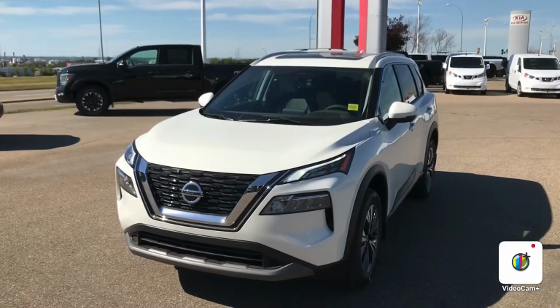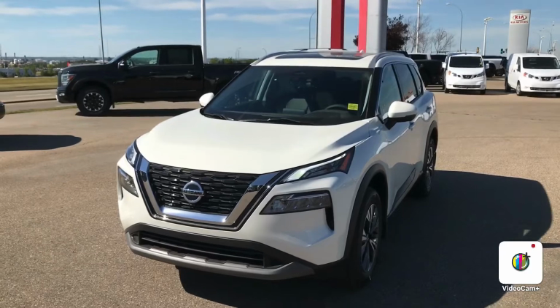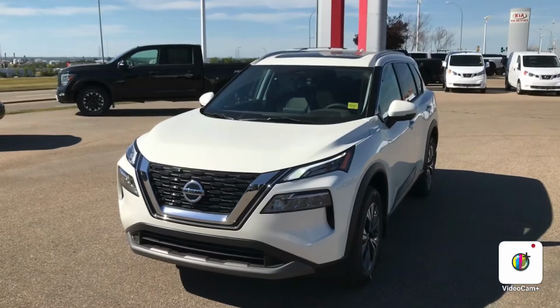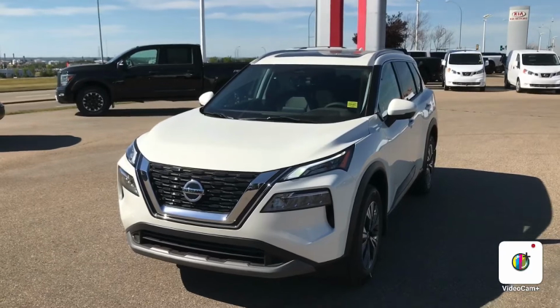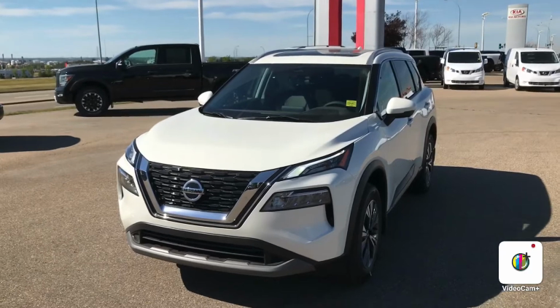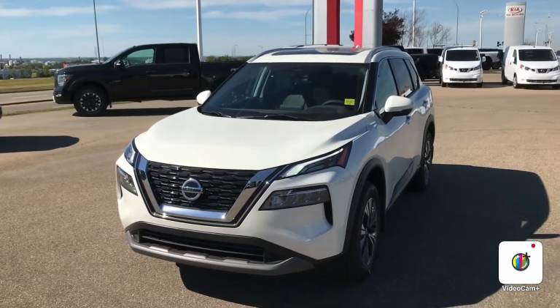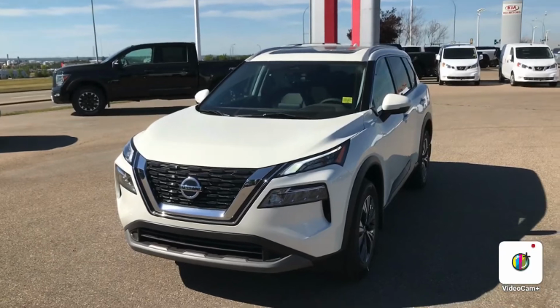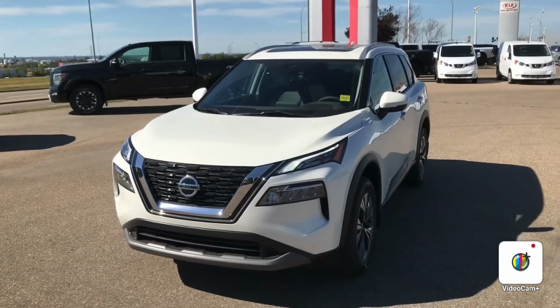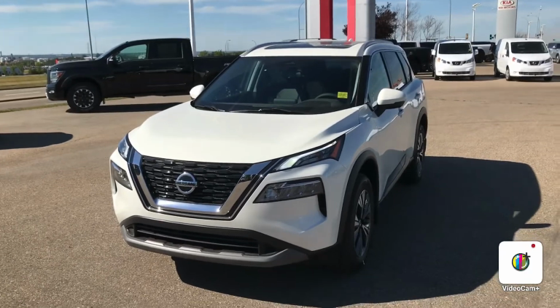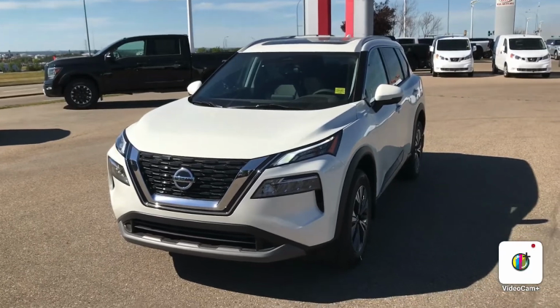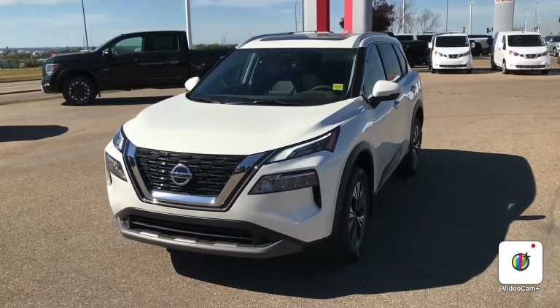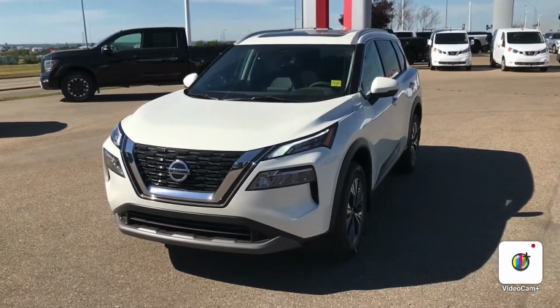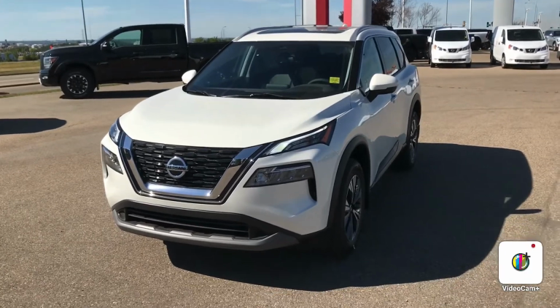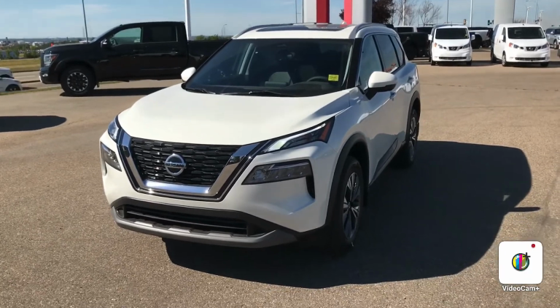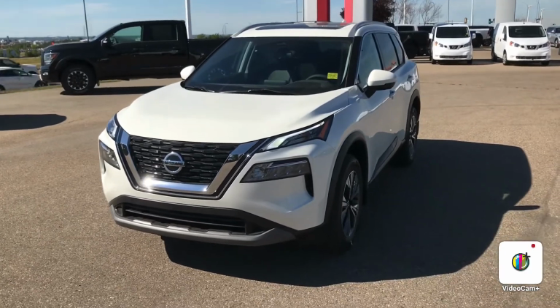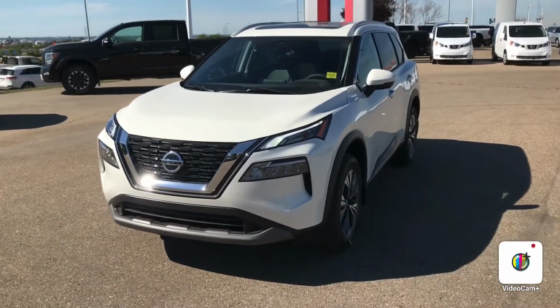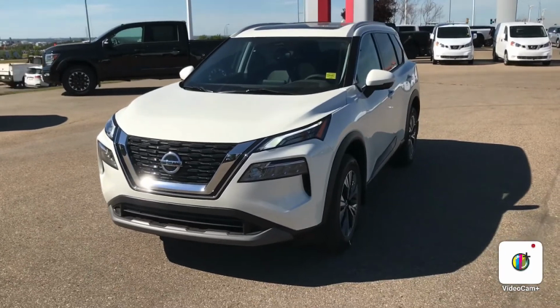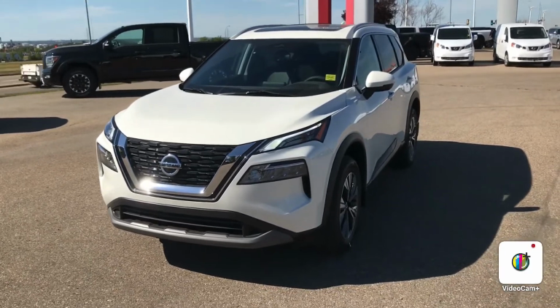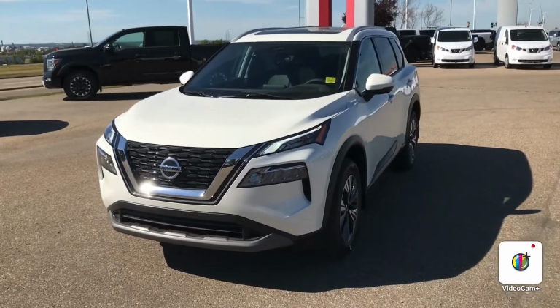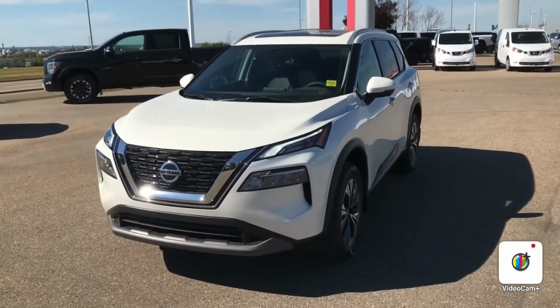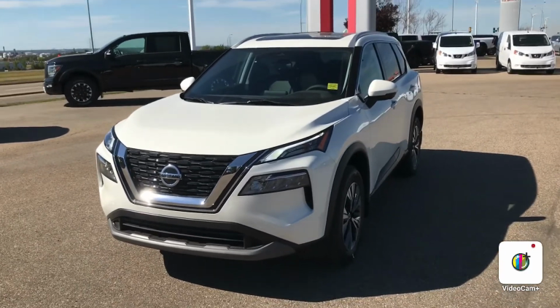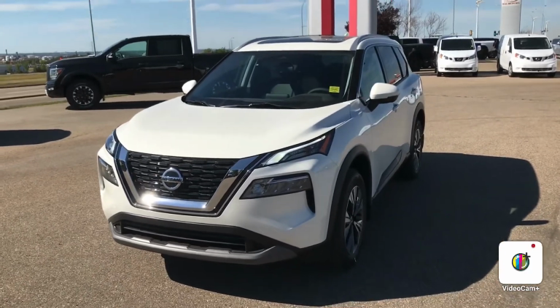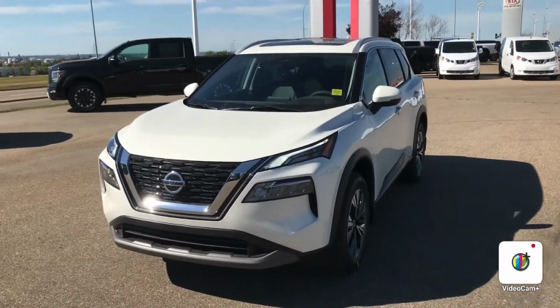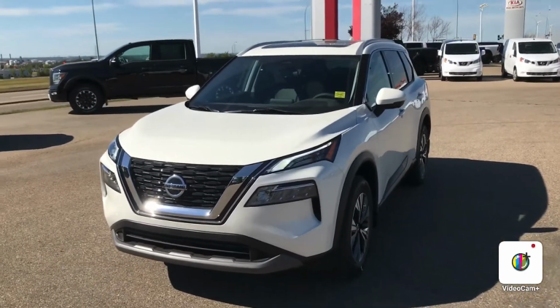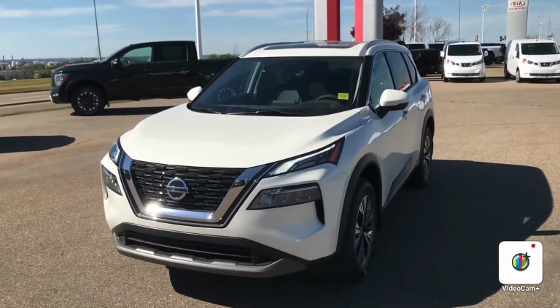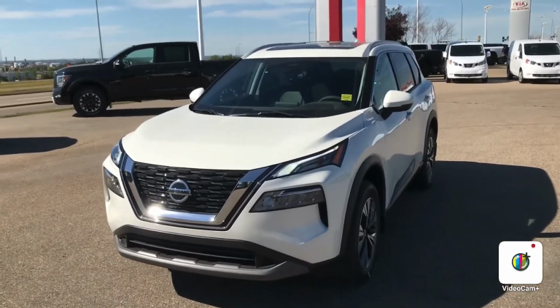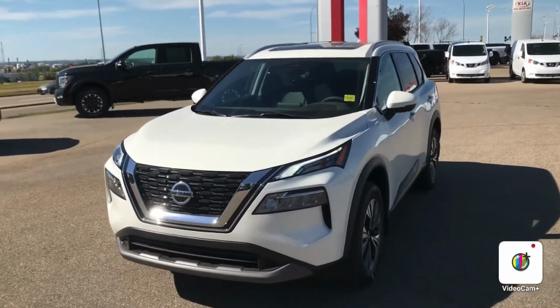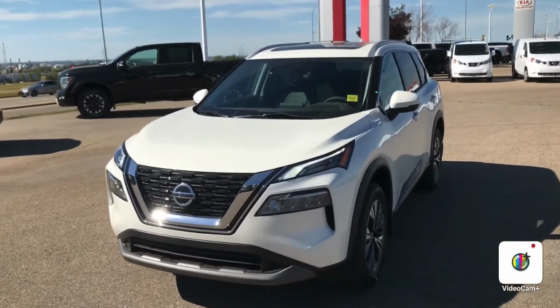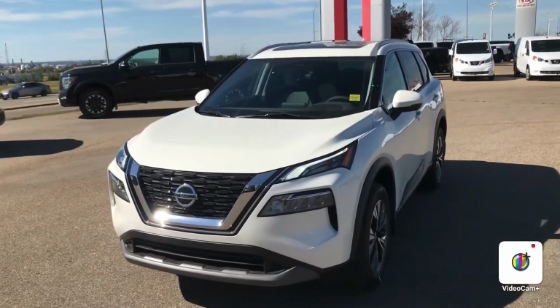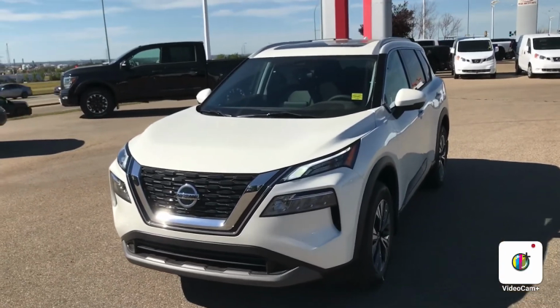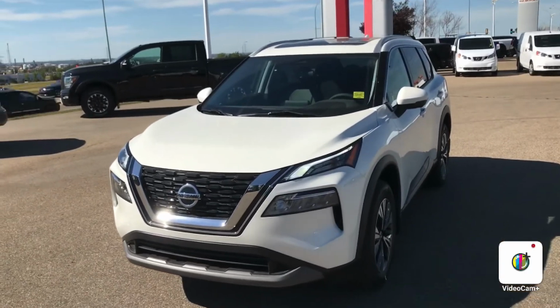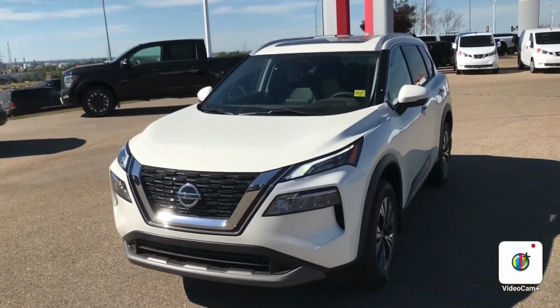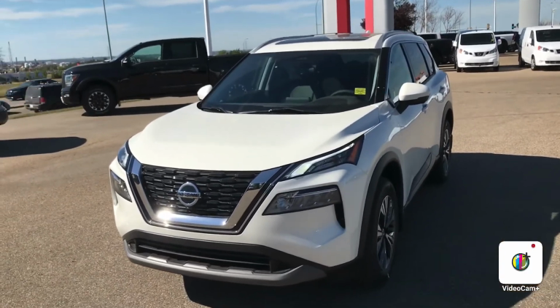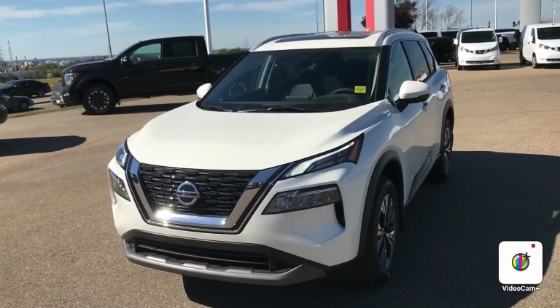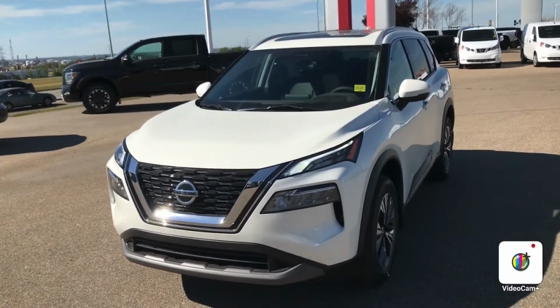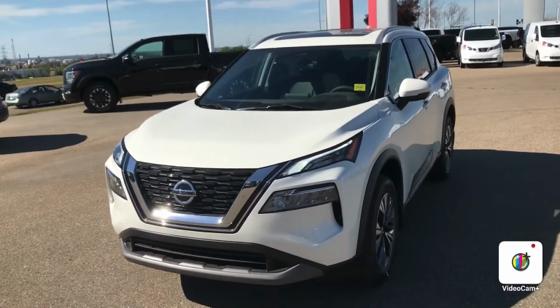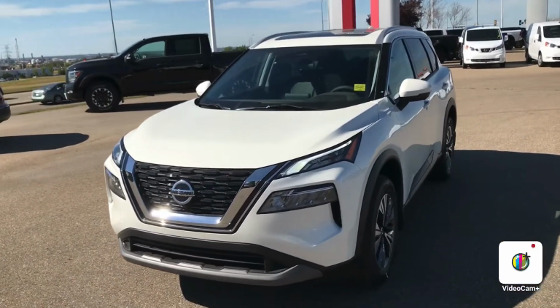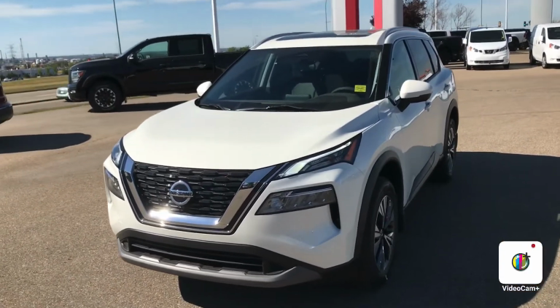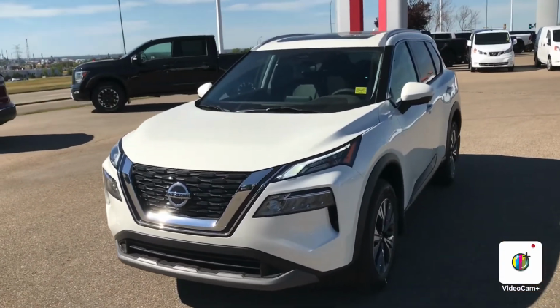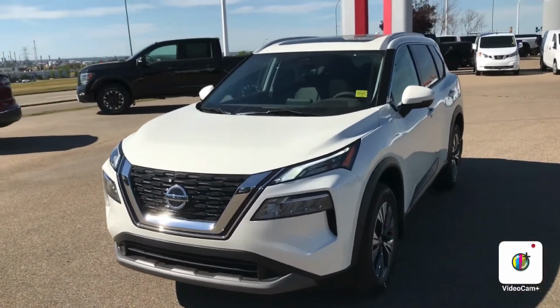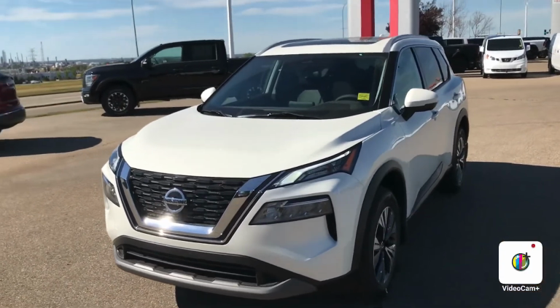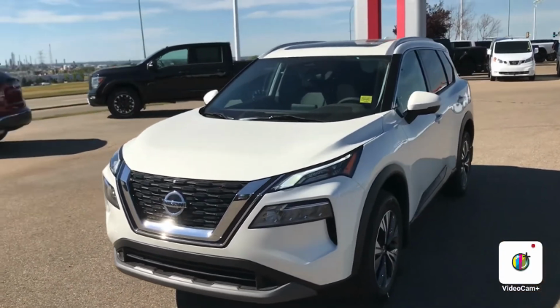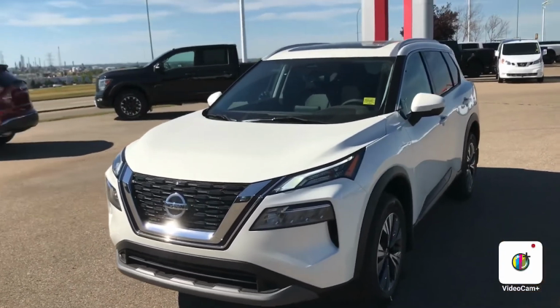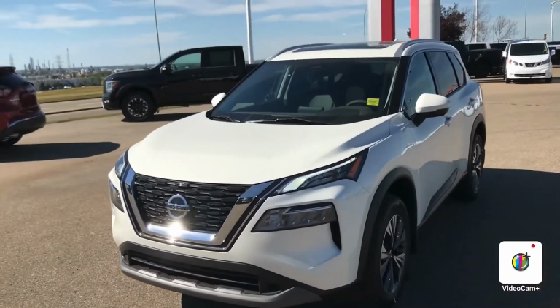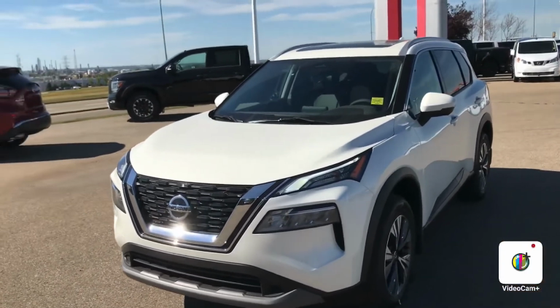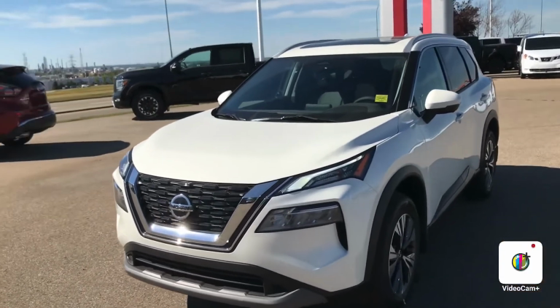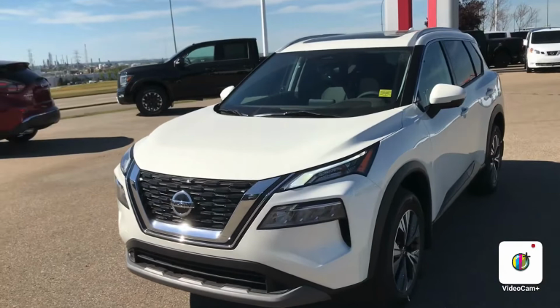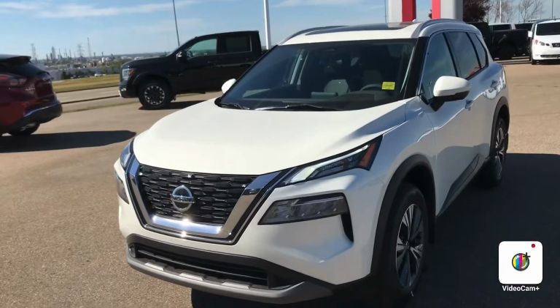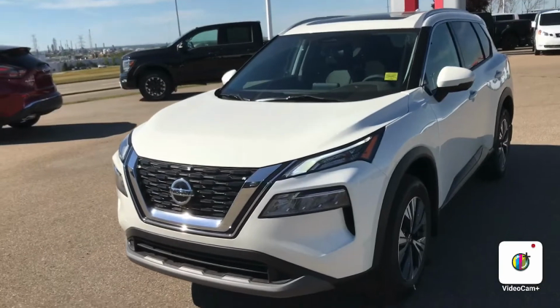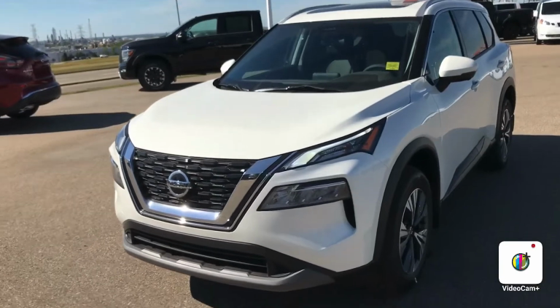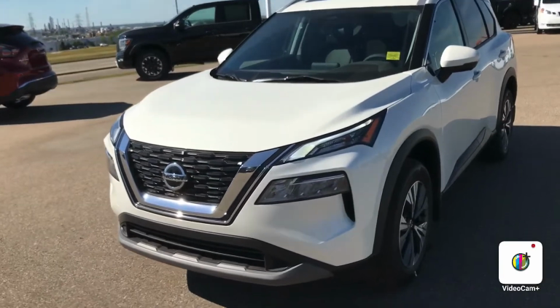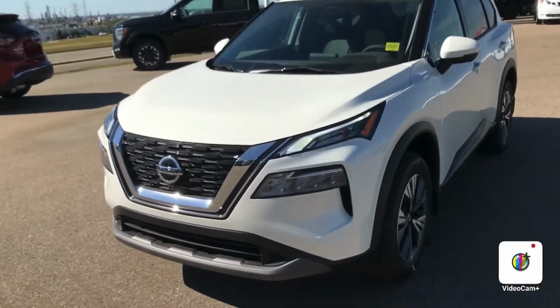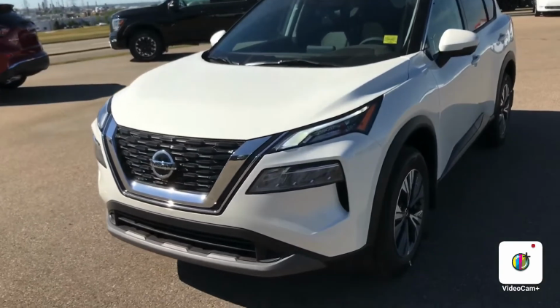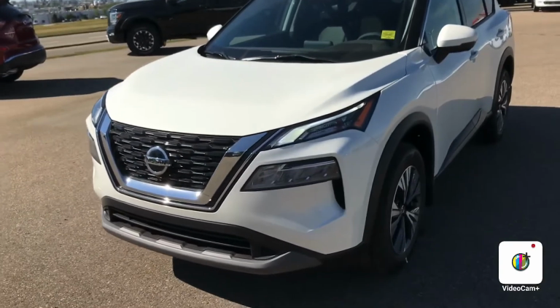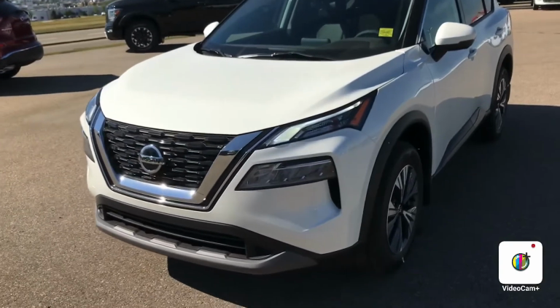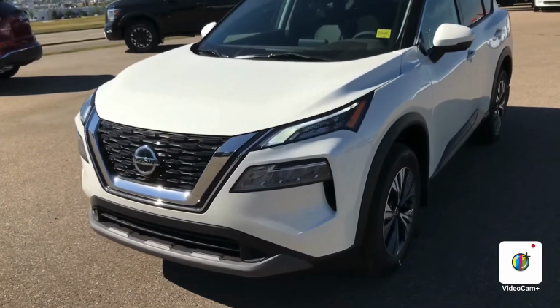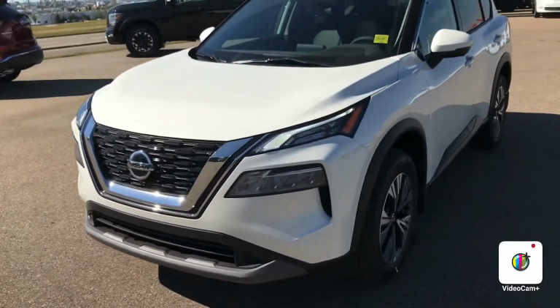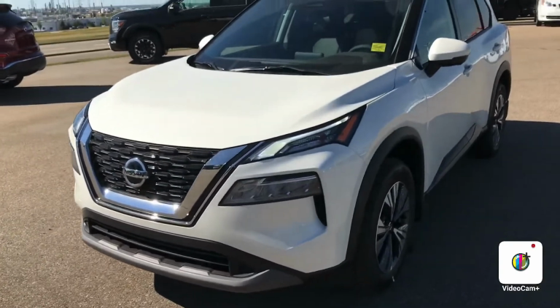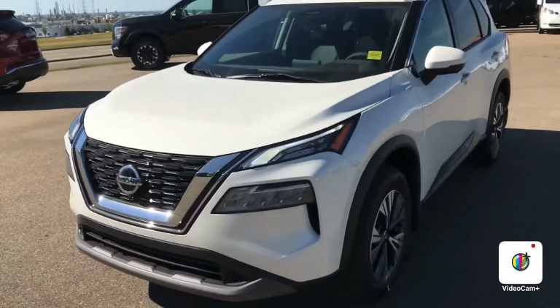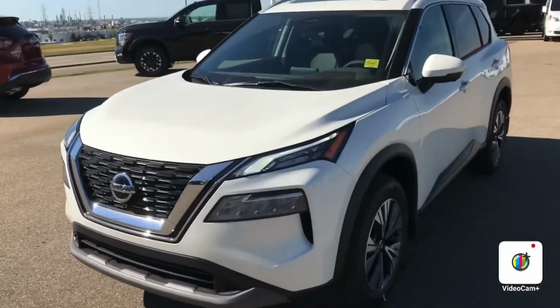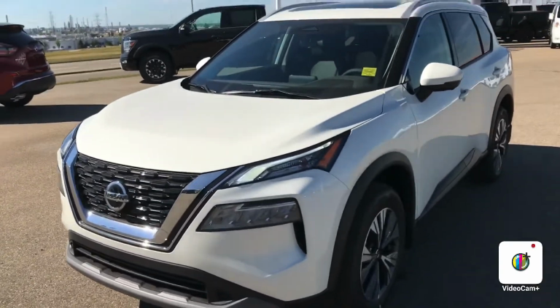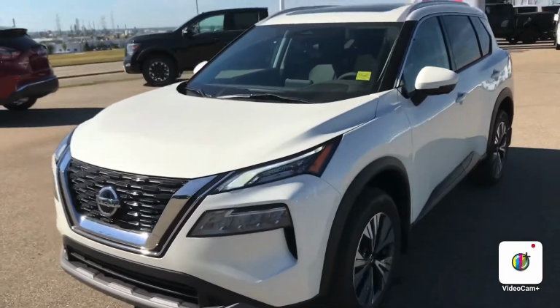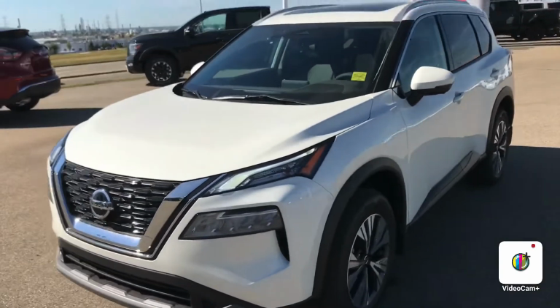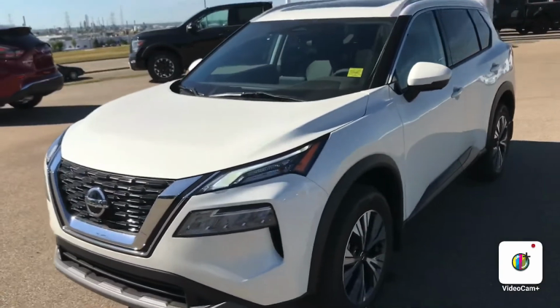Hello Curtis, this is Gordon from Sheridan Nissan and I wanted to show your wife and yourself this 2021 Nissan Rogue SV.